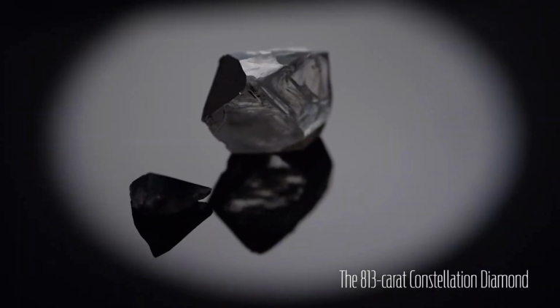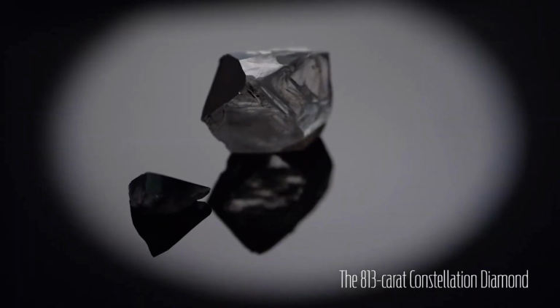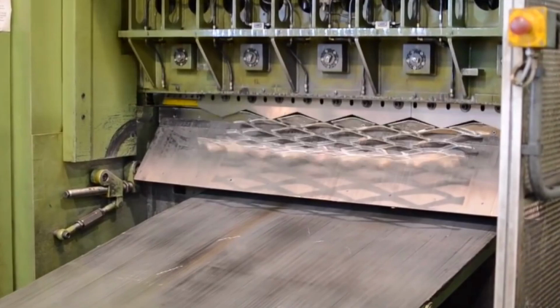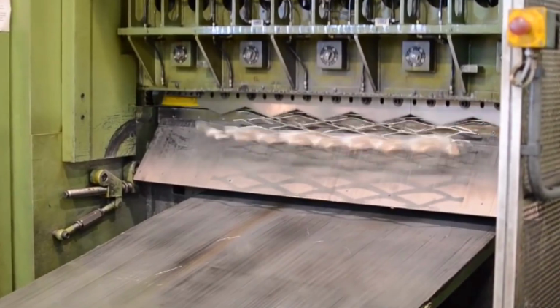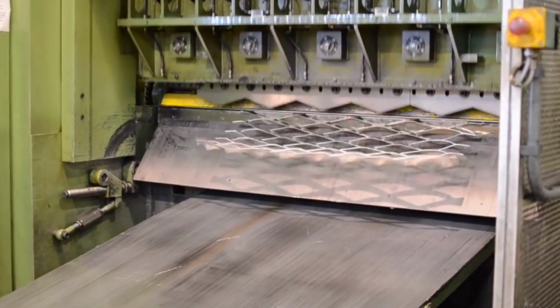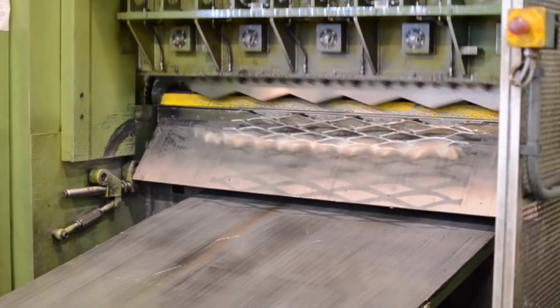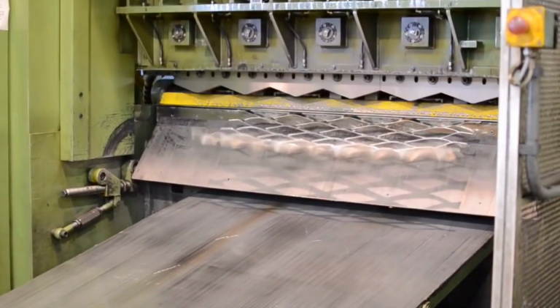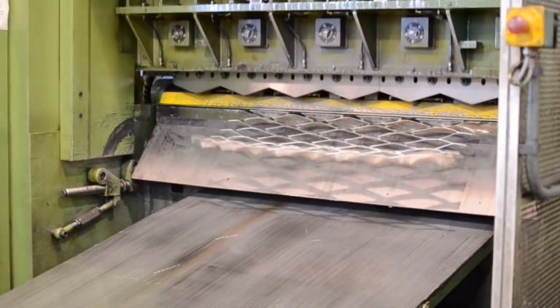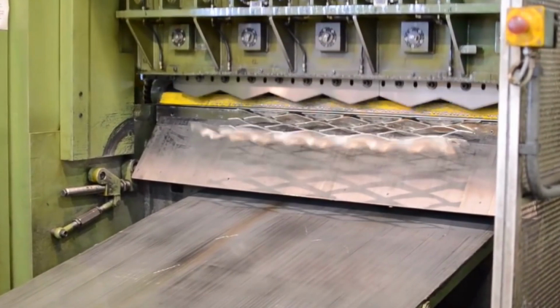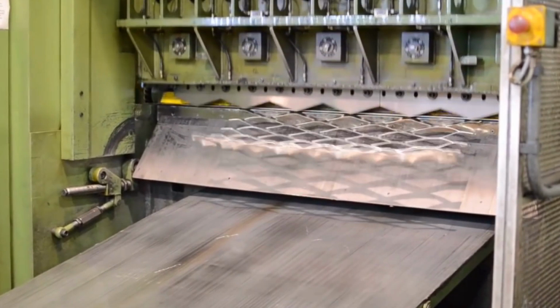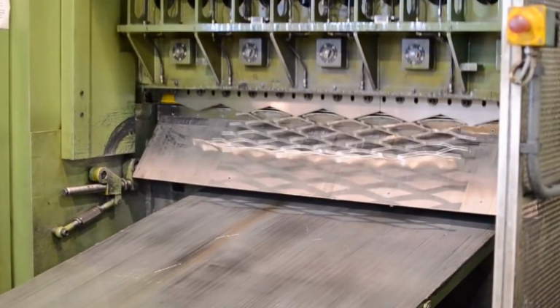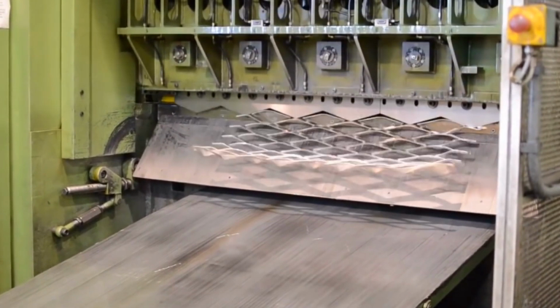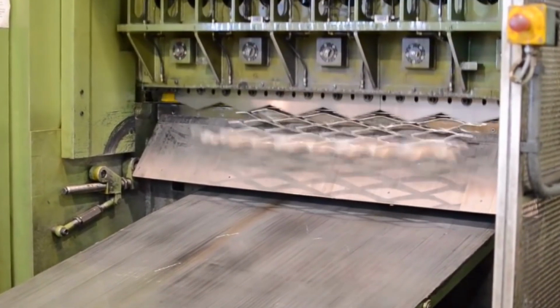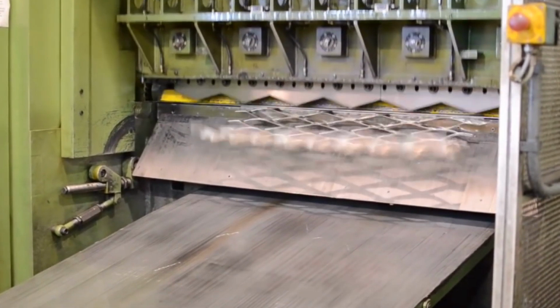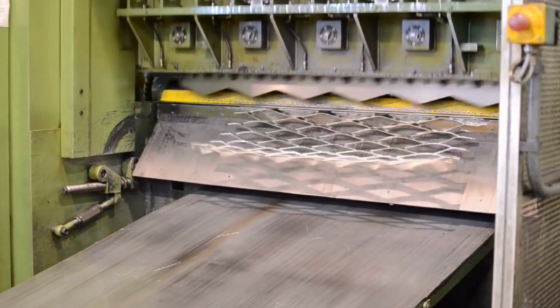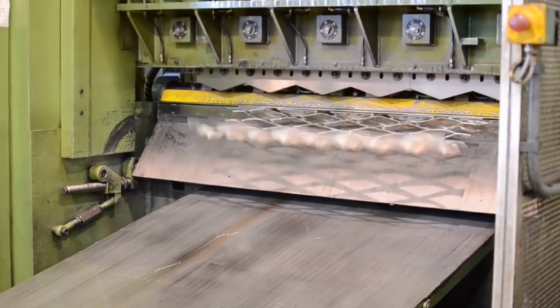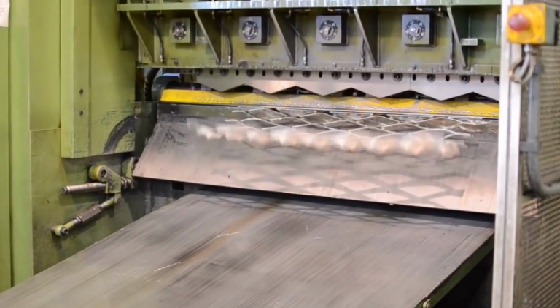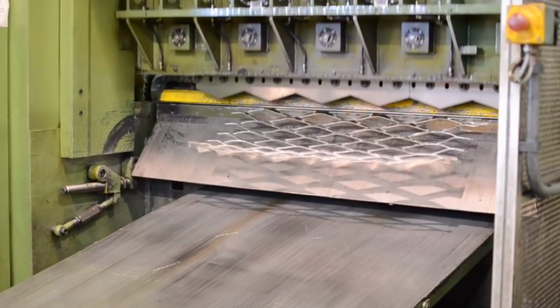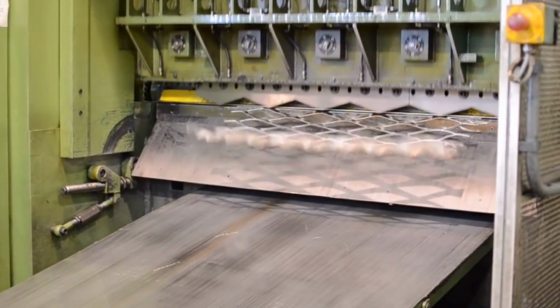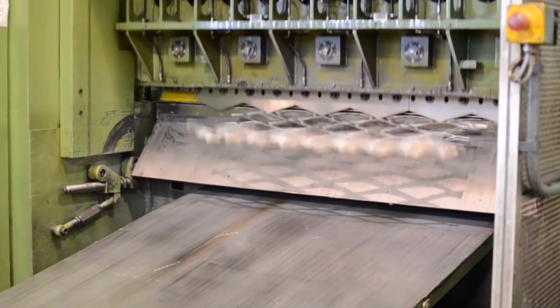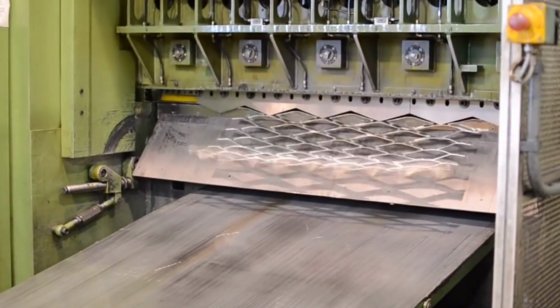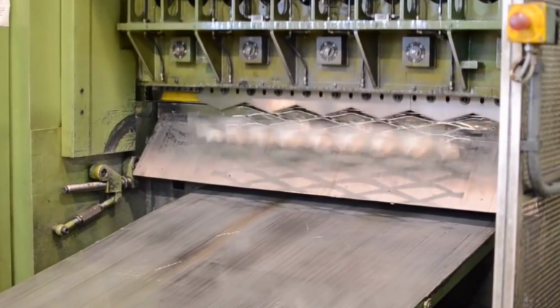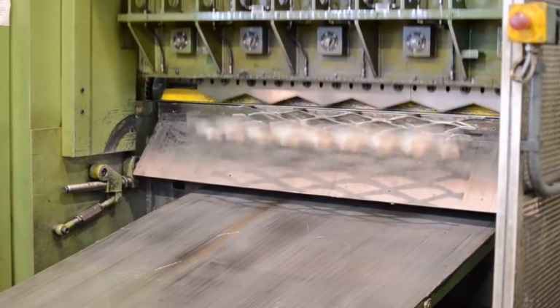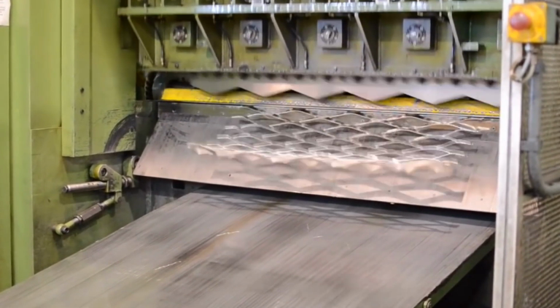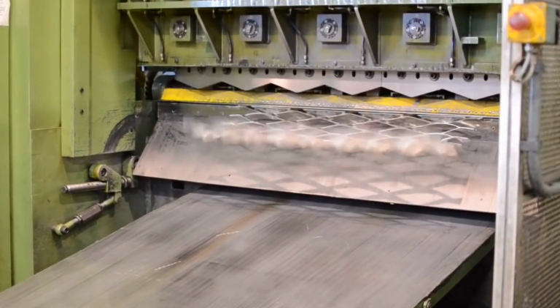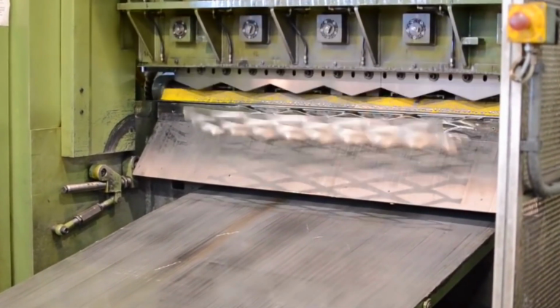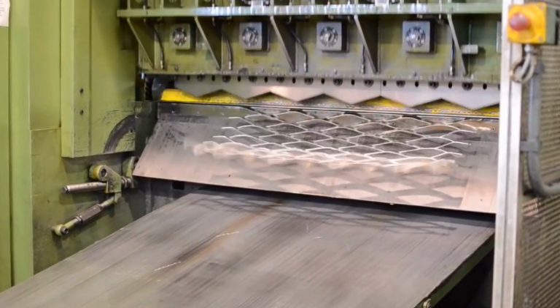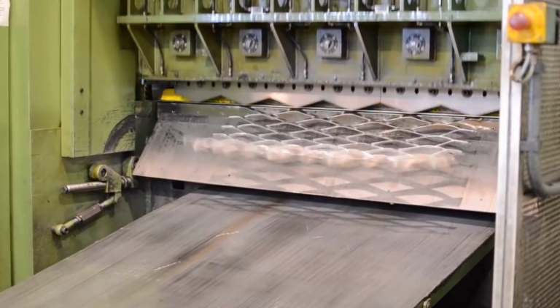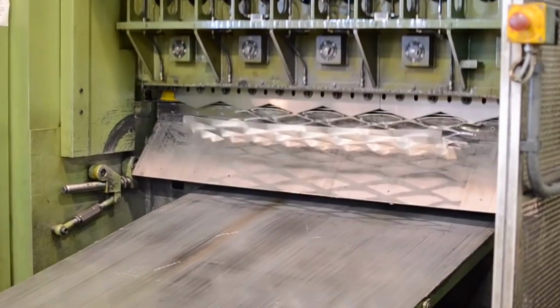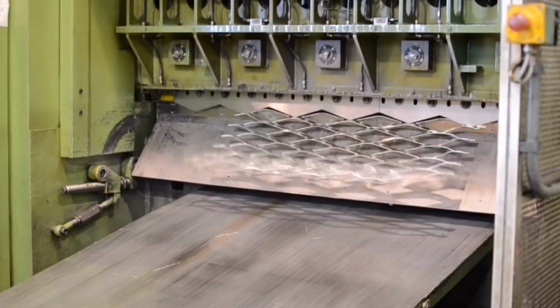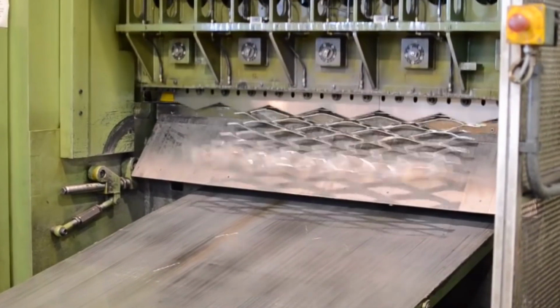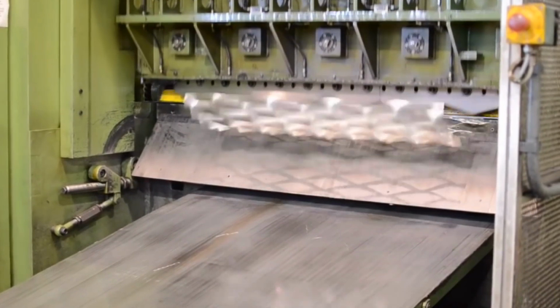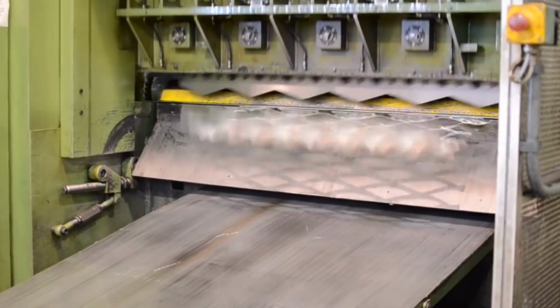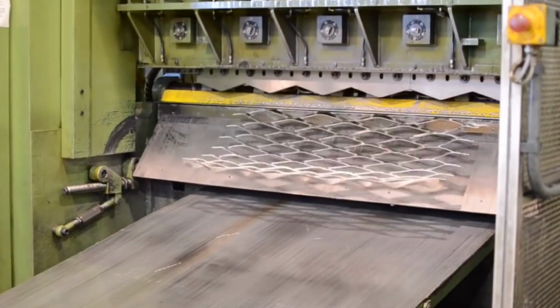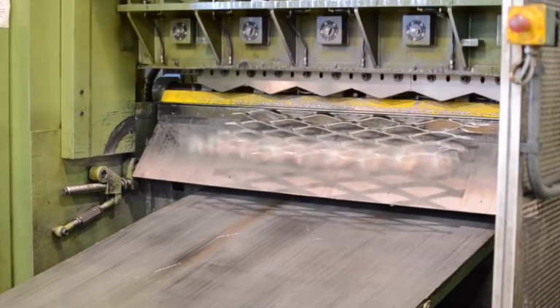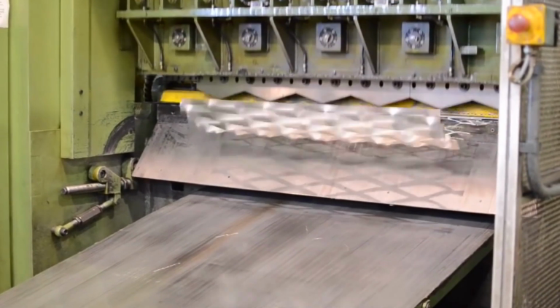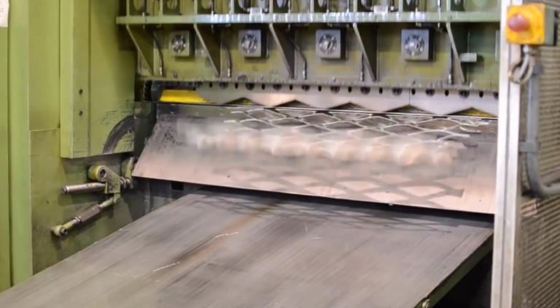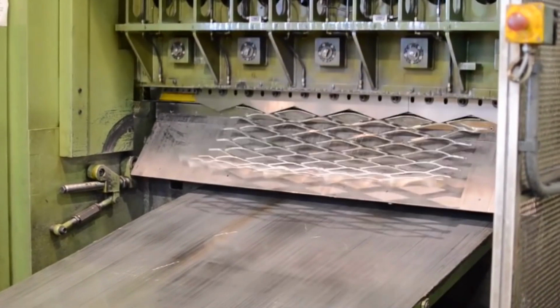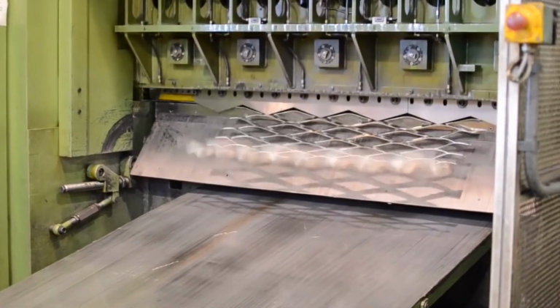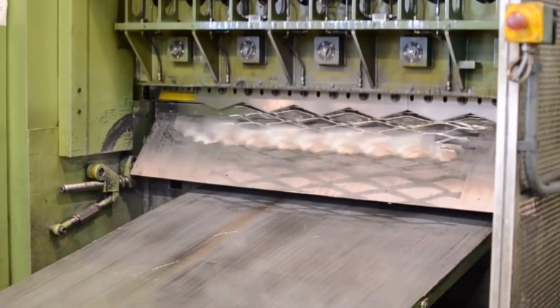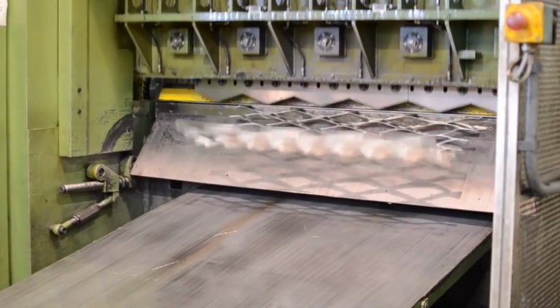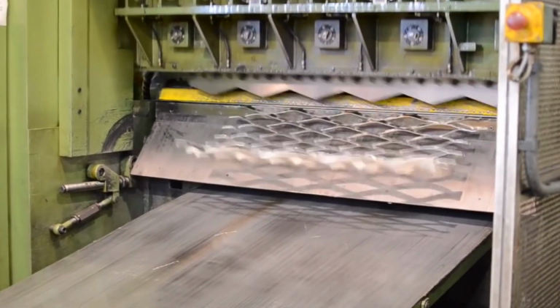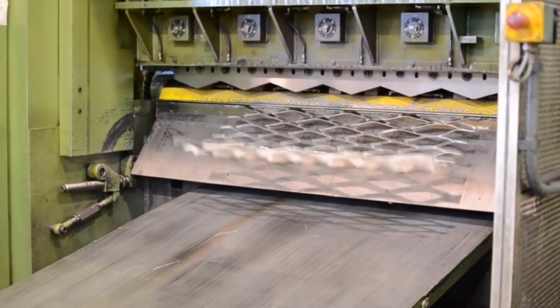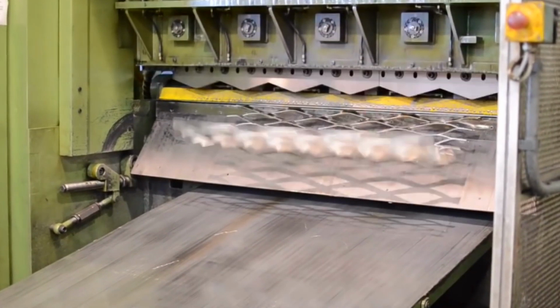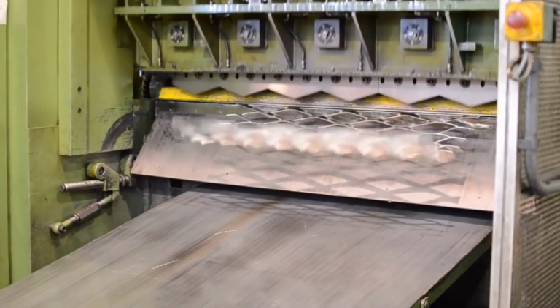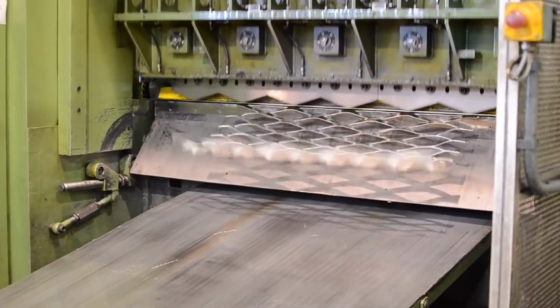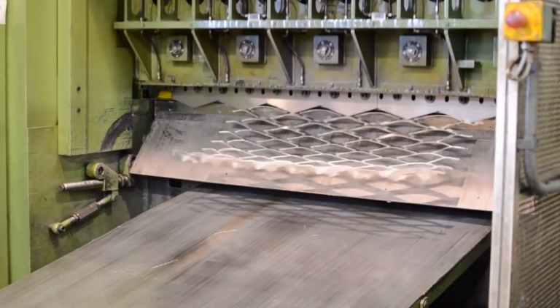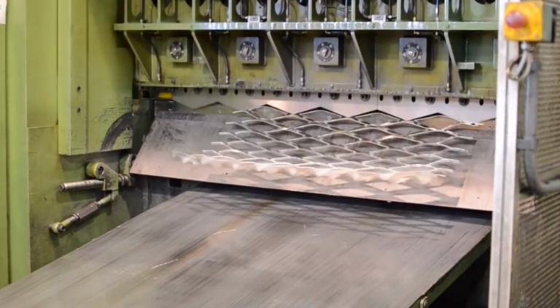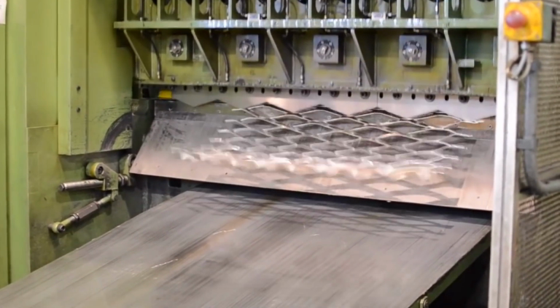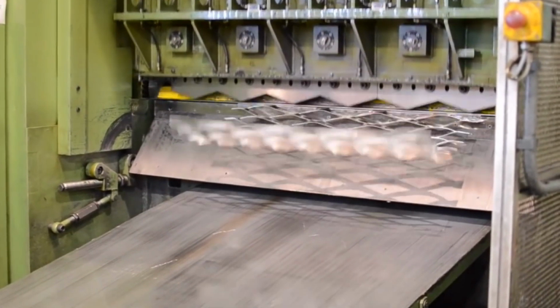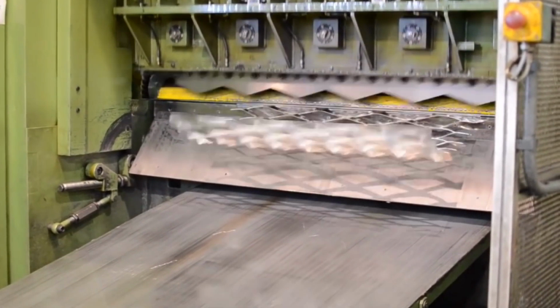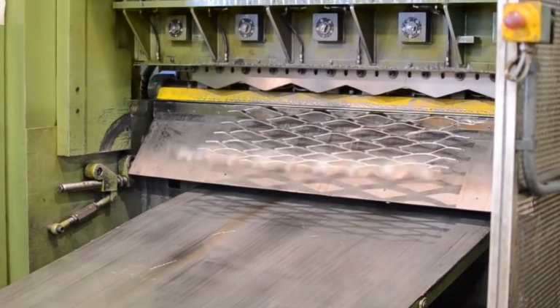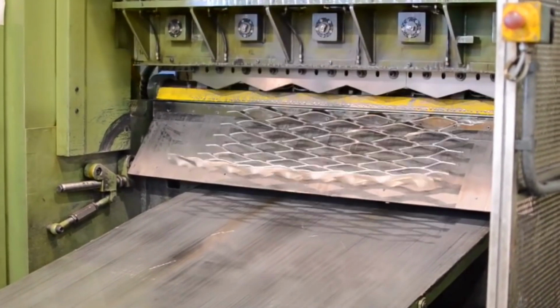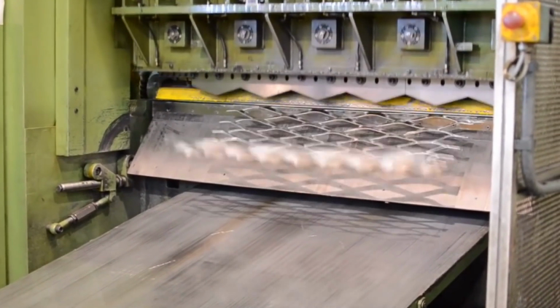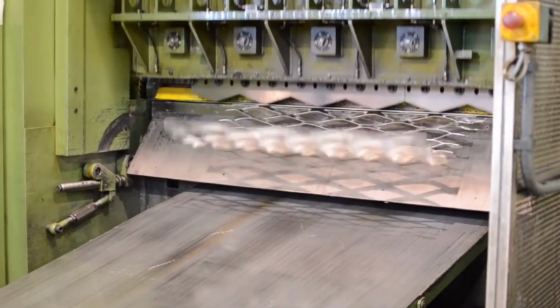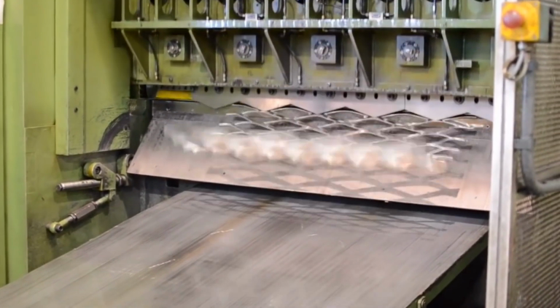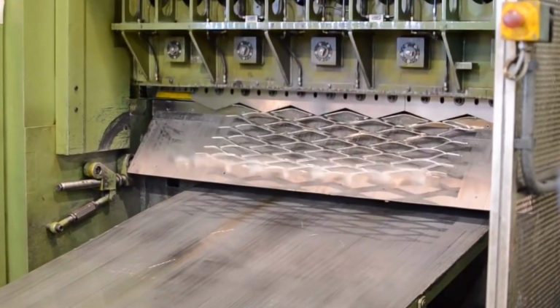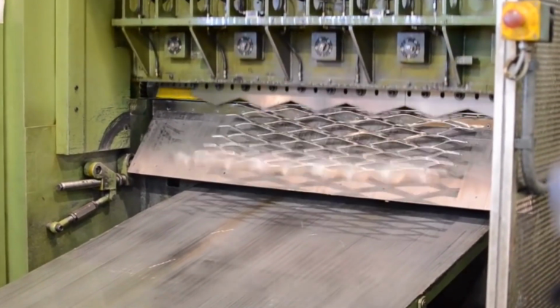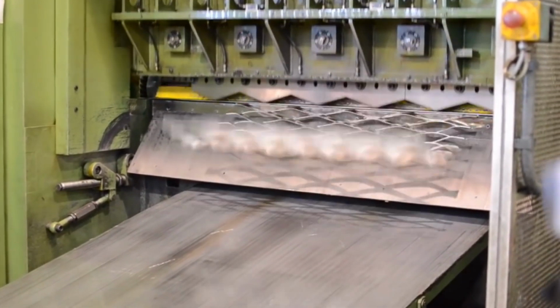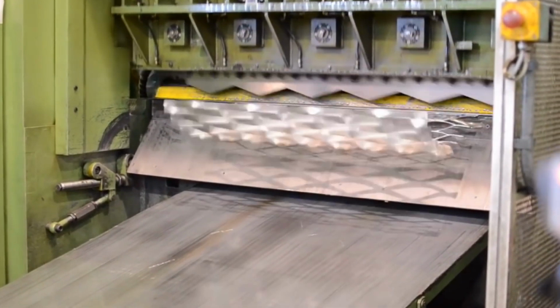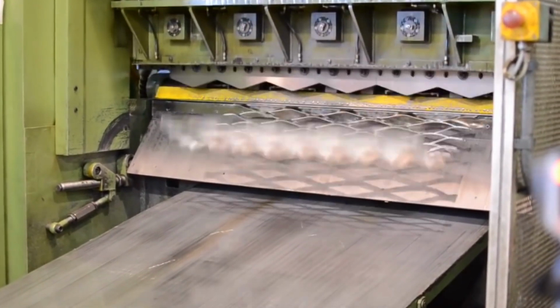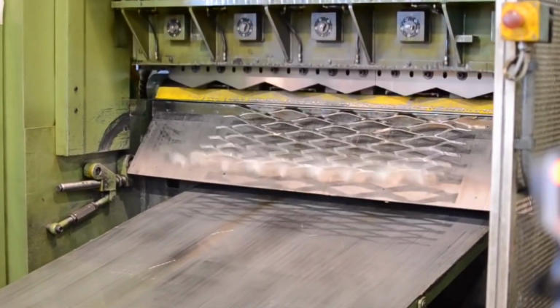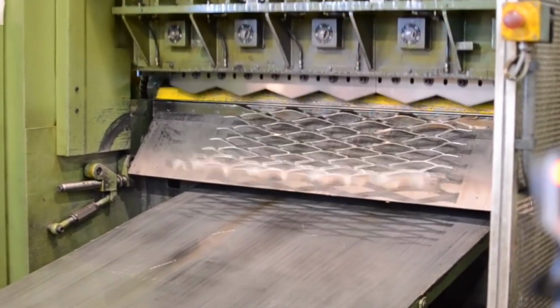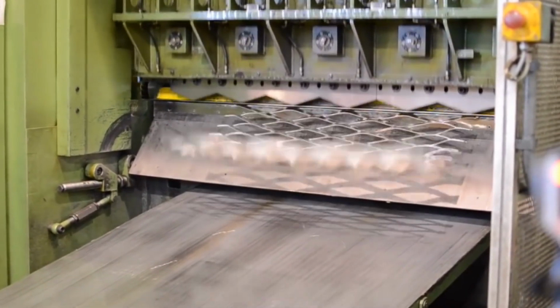Wire mesh has many uses in industrial and manufacturing processes, and the process of it being made is incredibly satisfying.